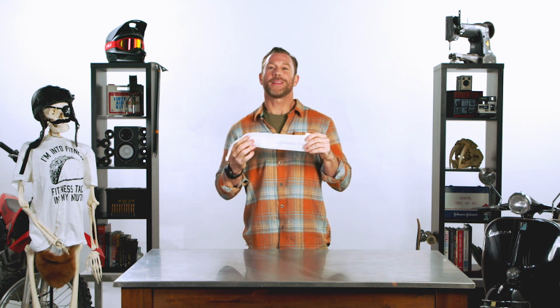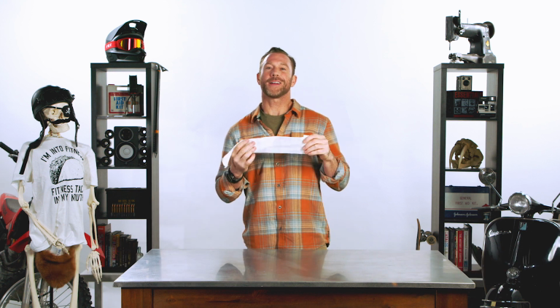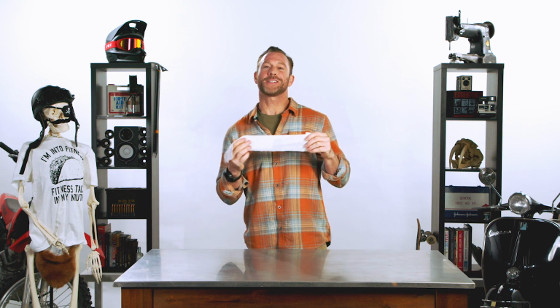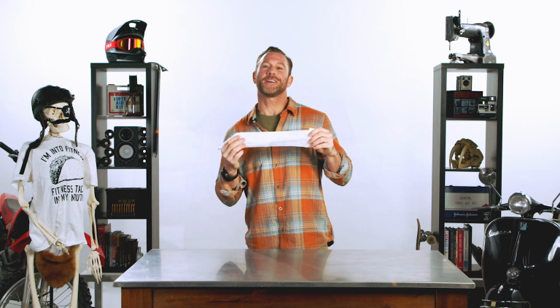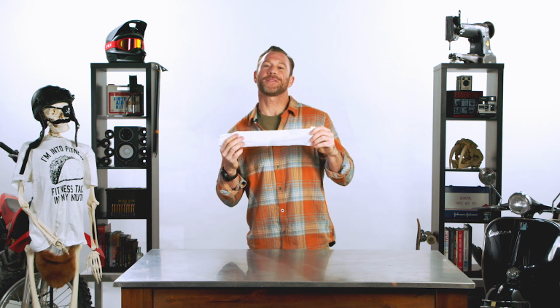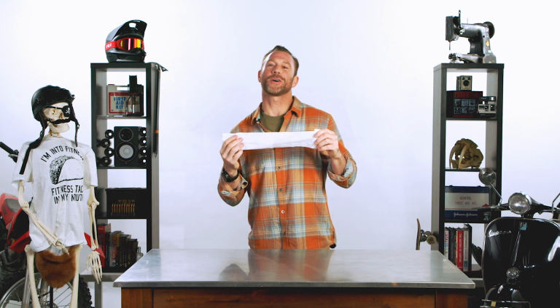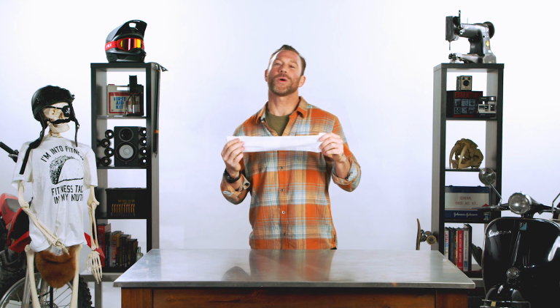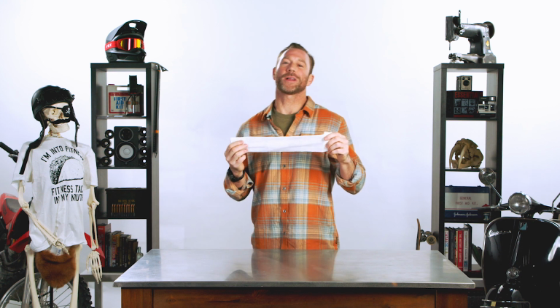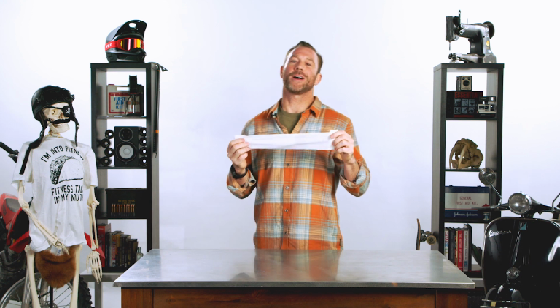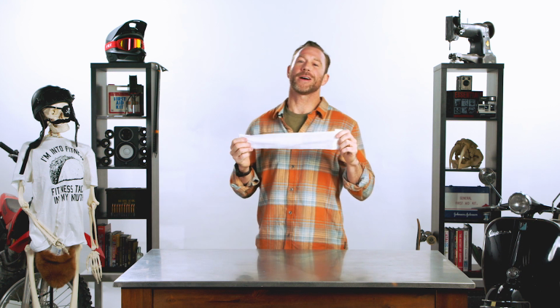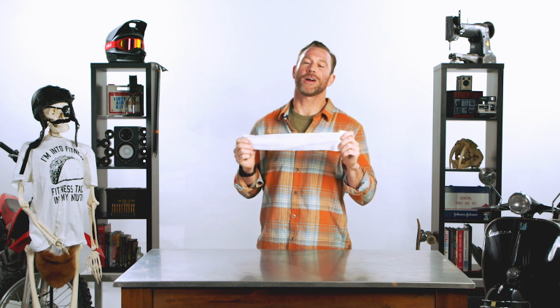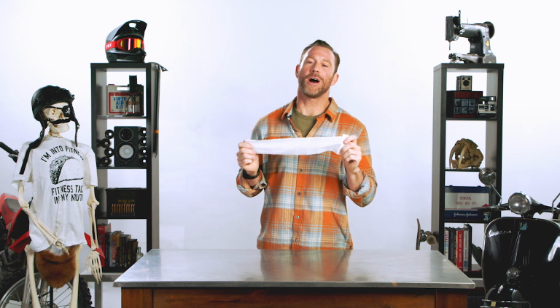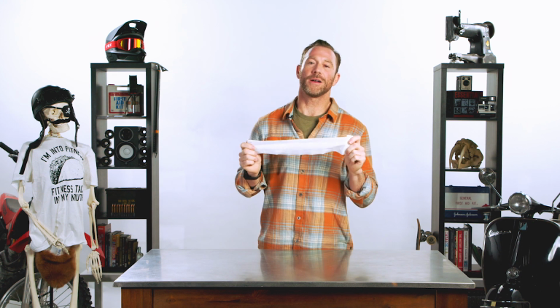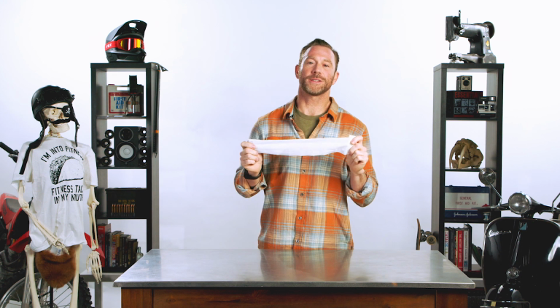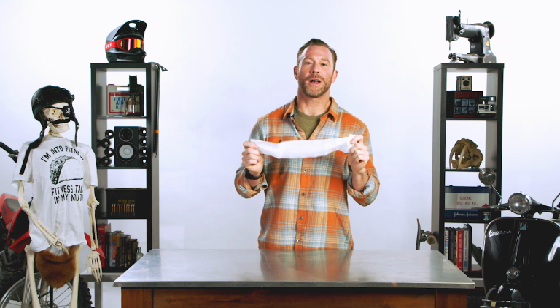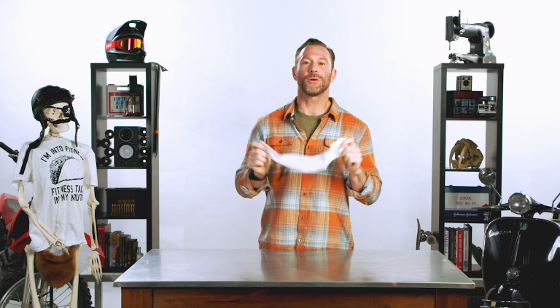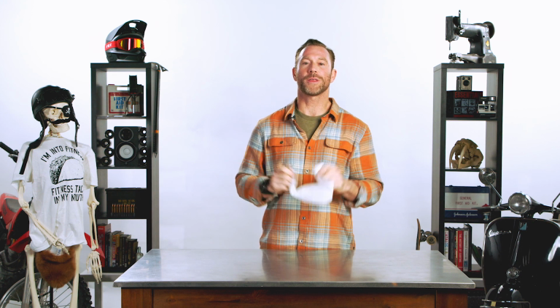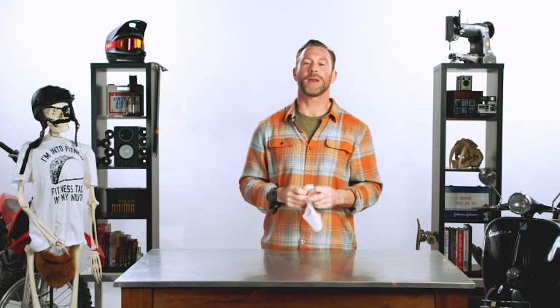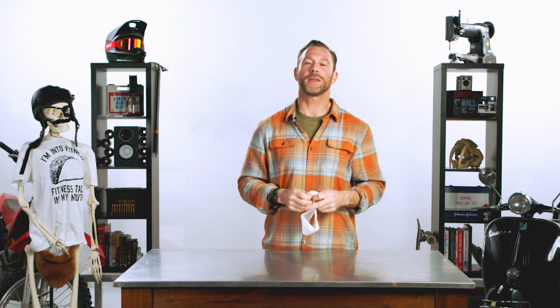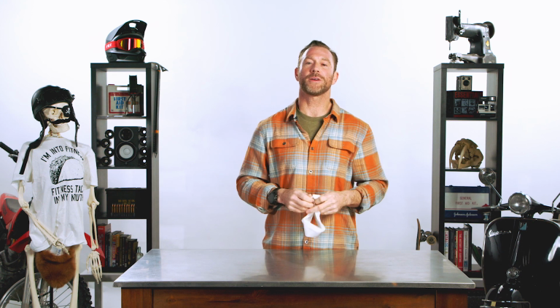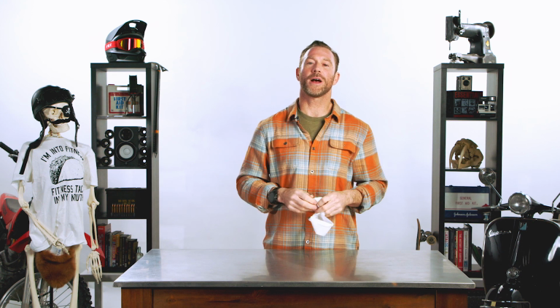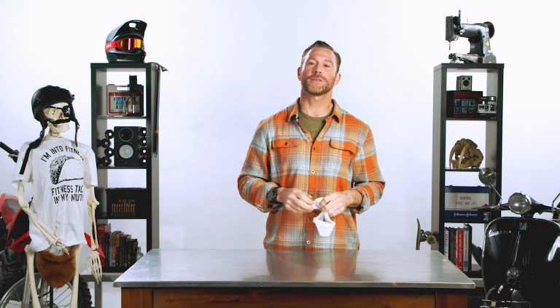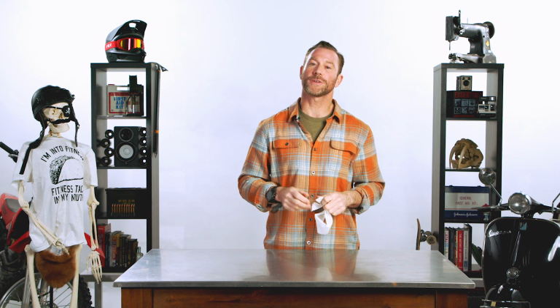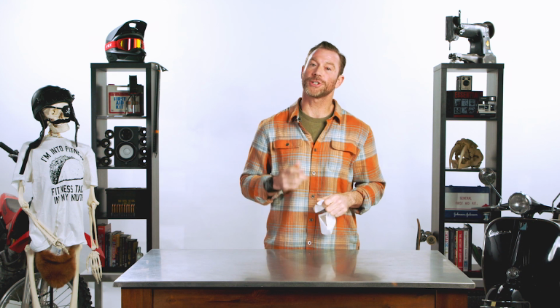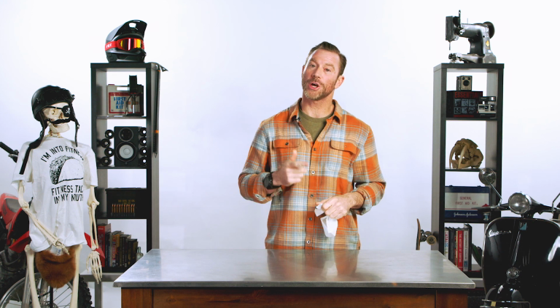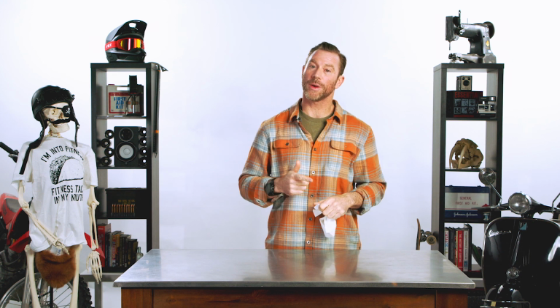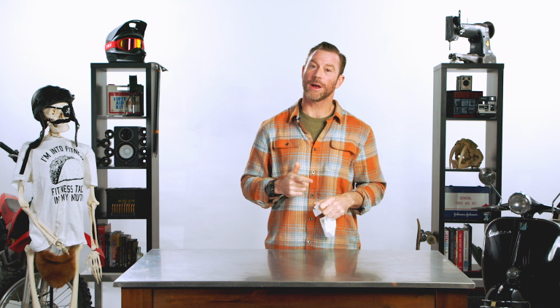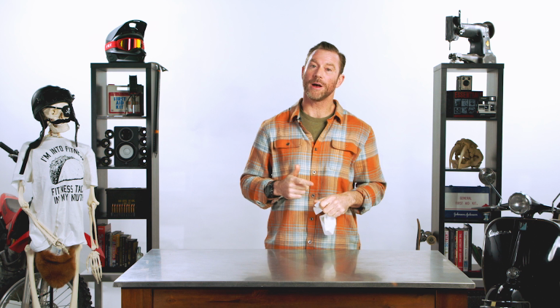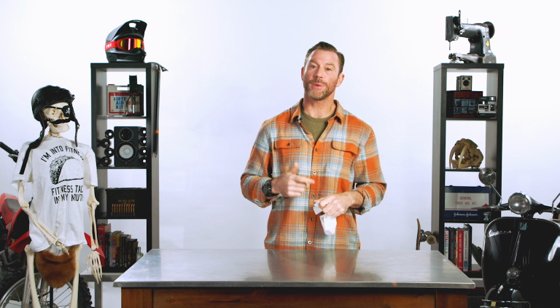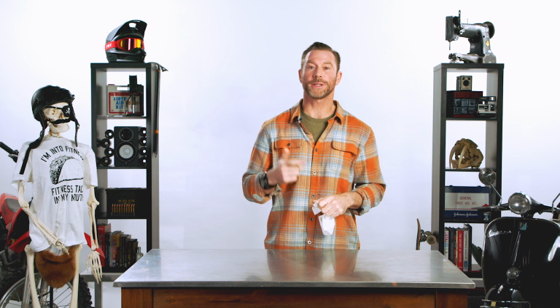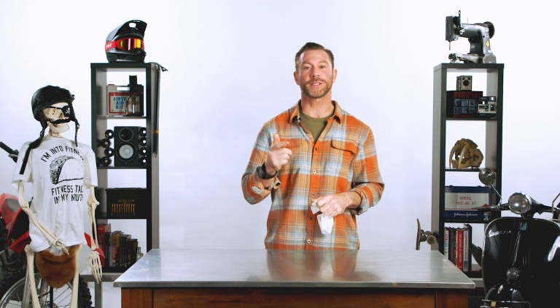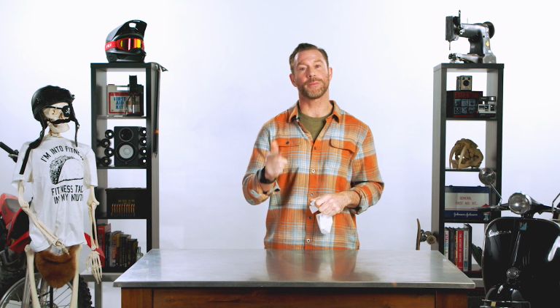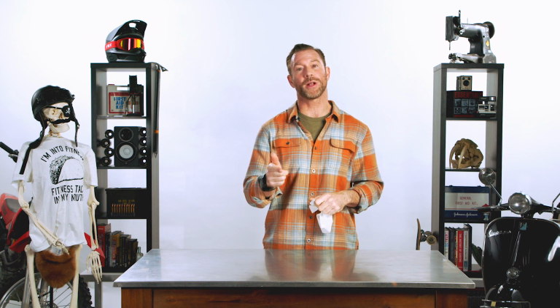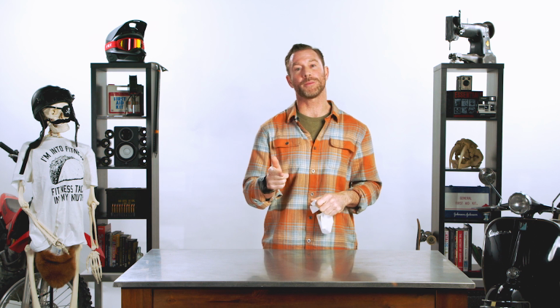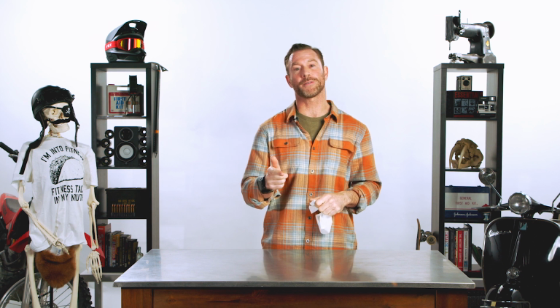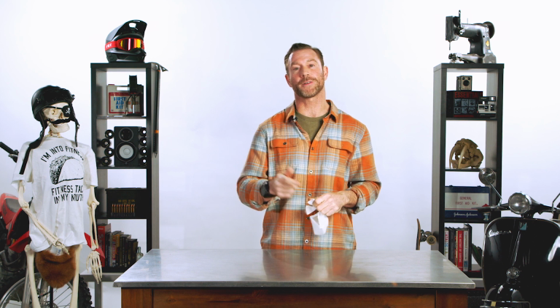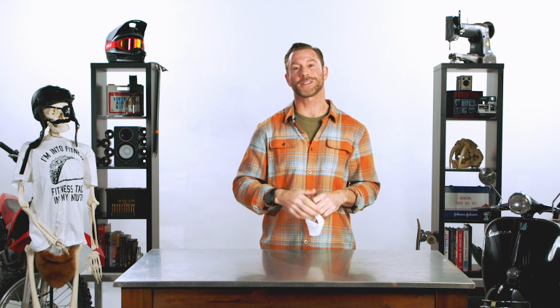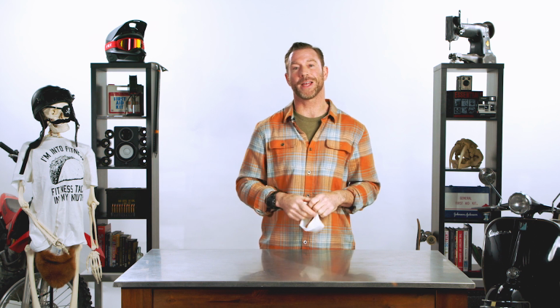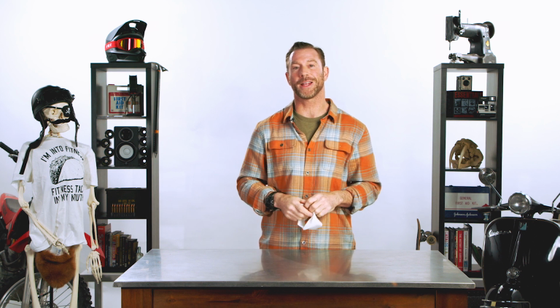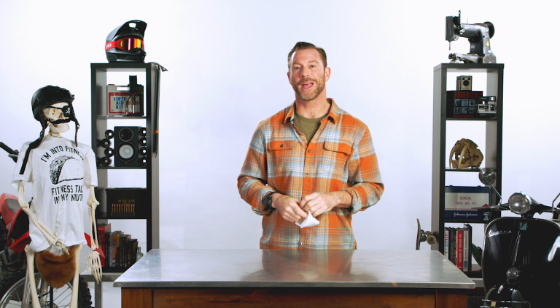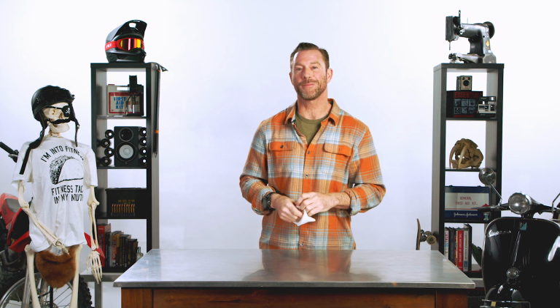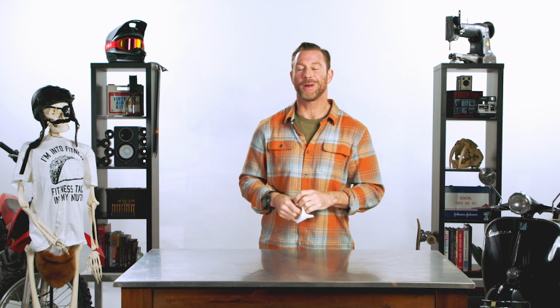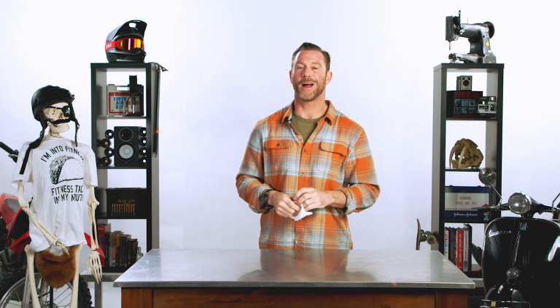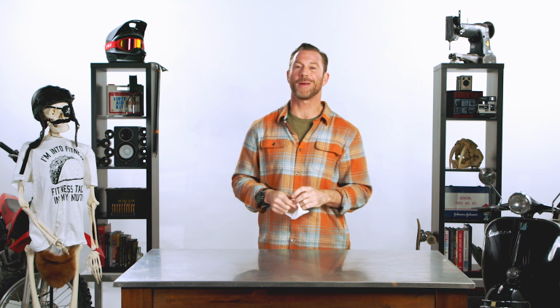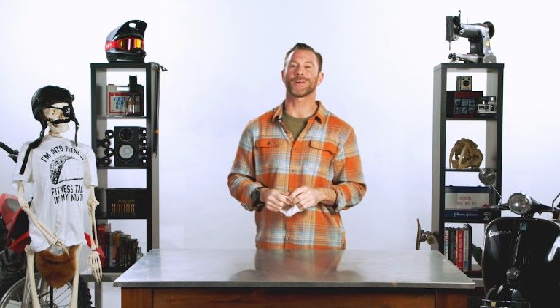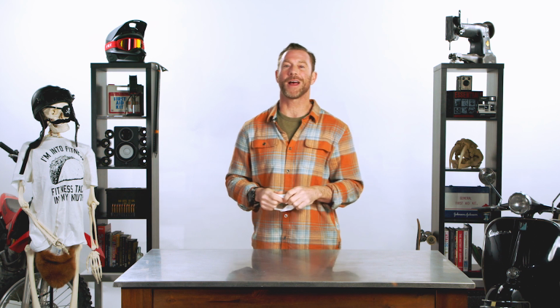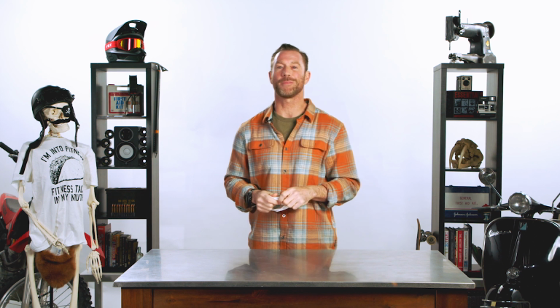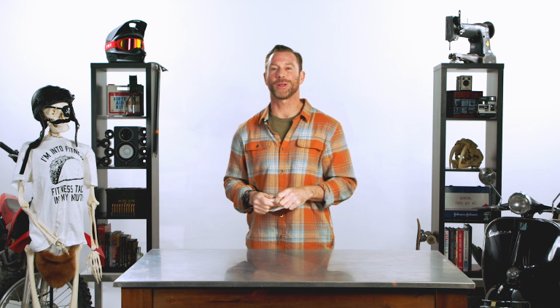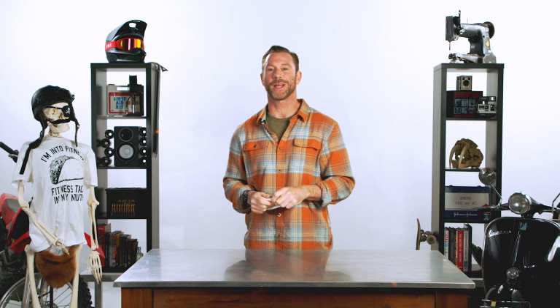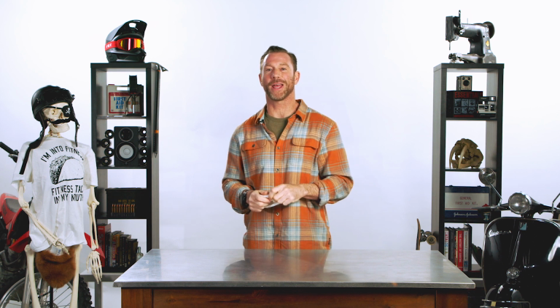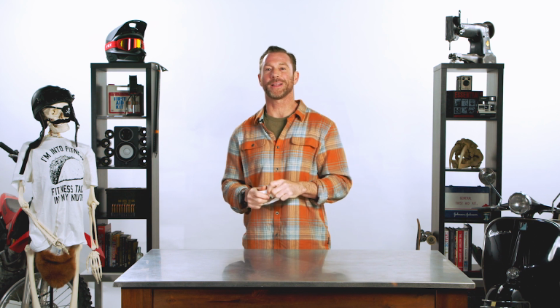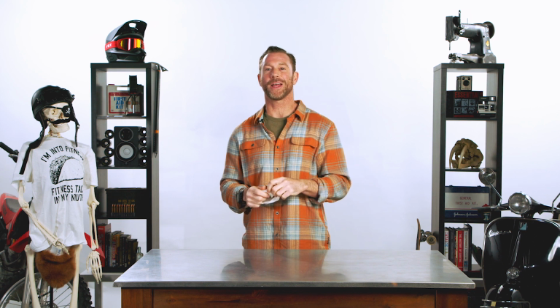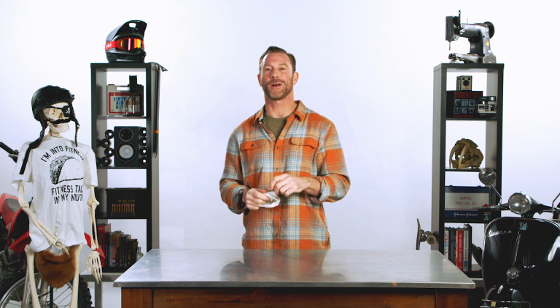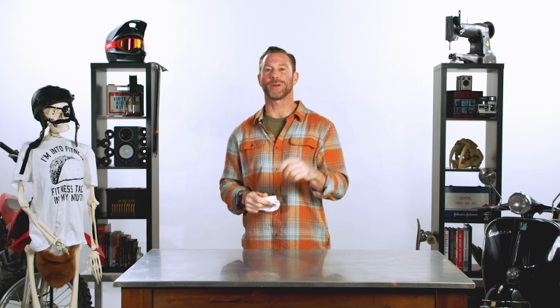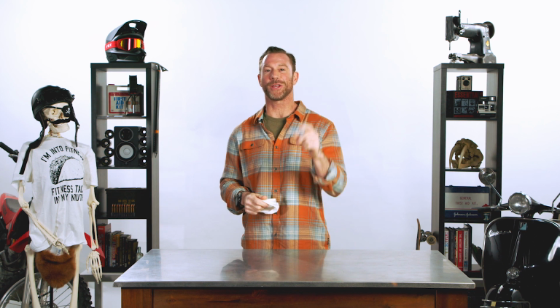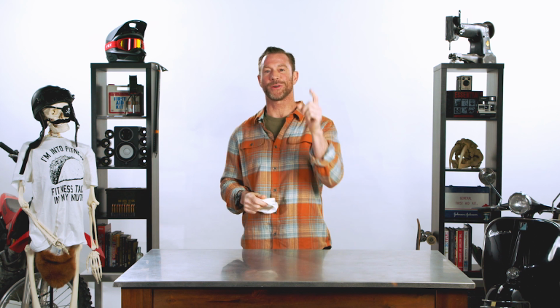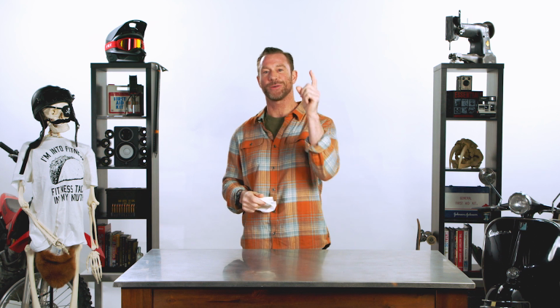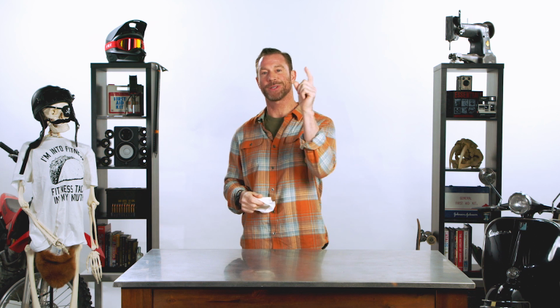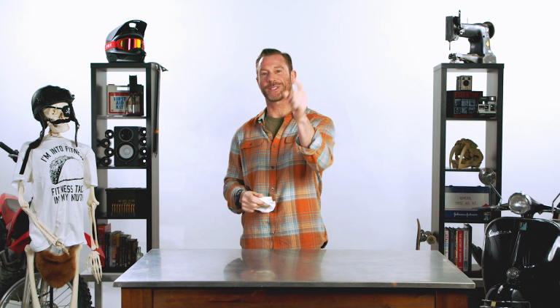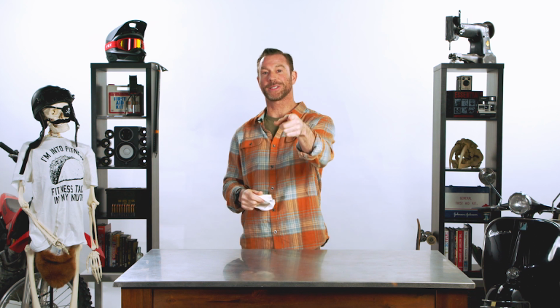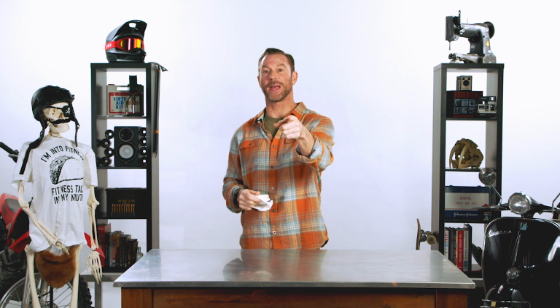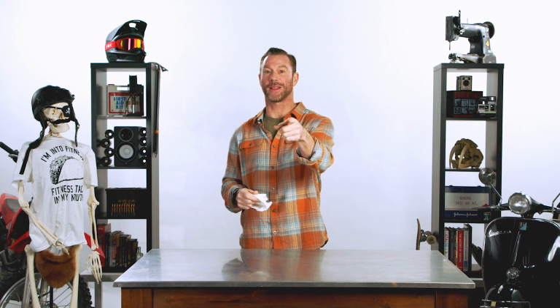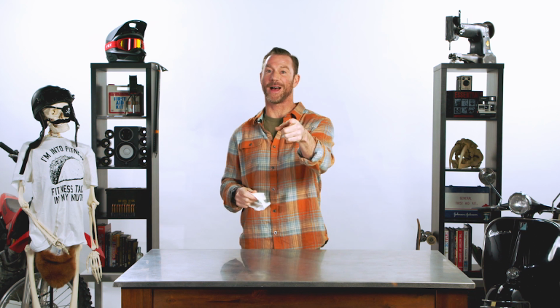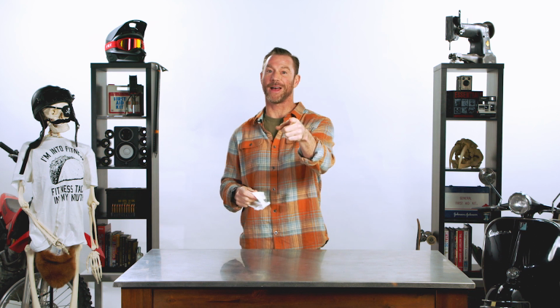That's it for Quick Clot Gauze. I want to thank you guys for showing up and stepping up your first aid game. I'm your guide, Billy Haley, helping you stay alive.